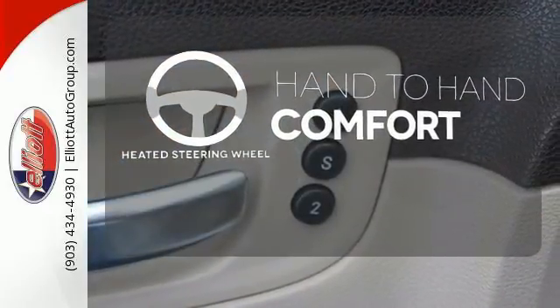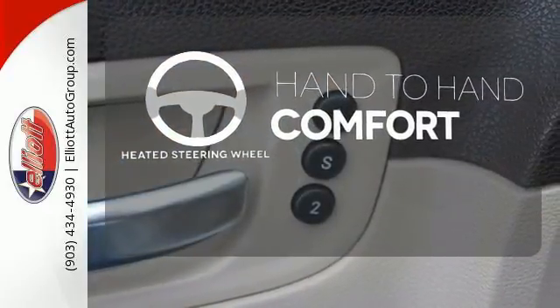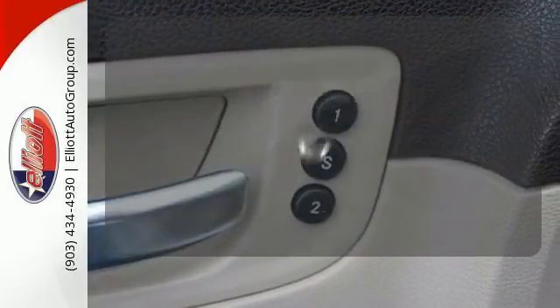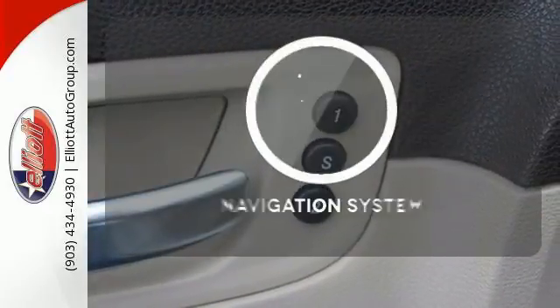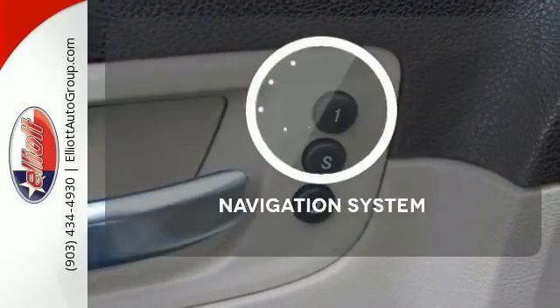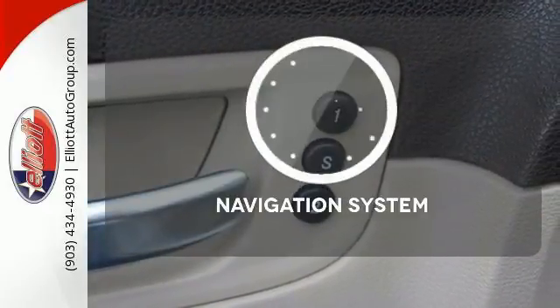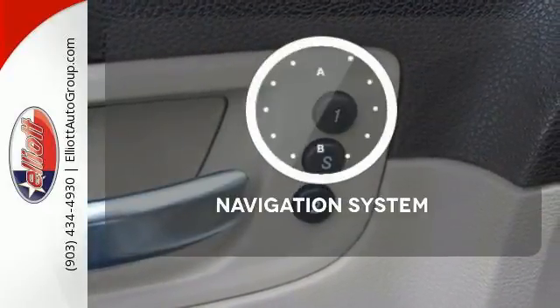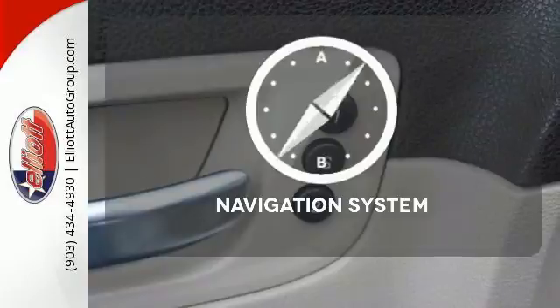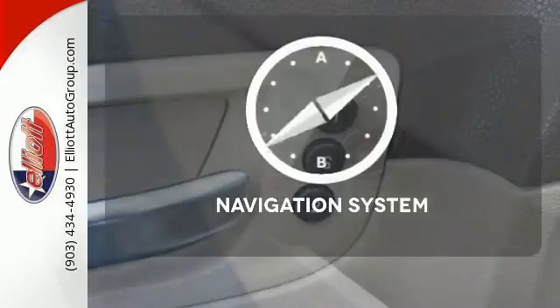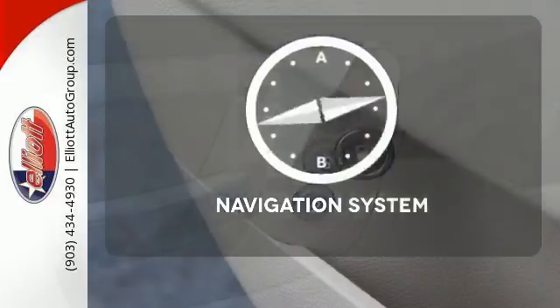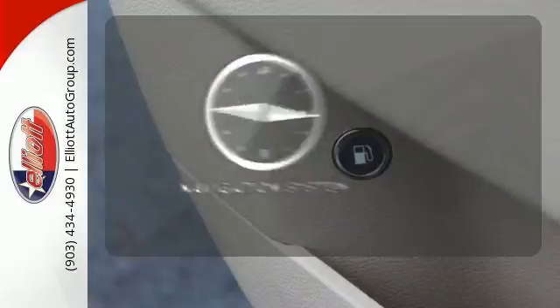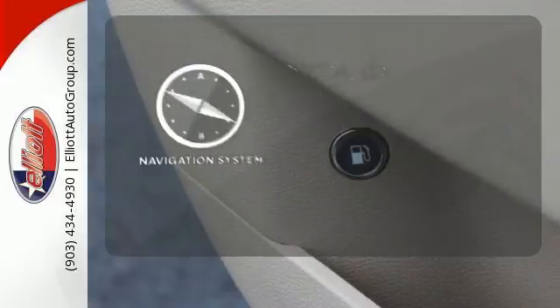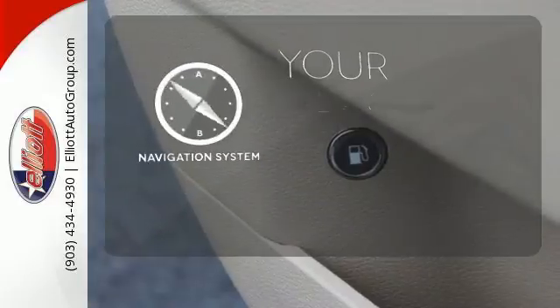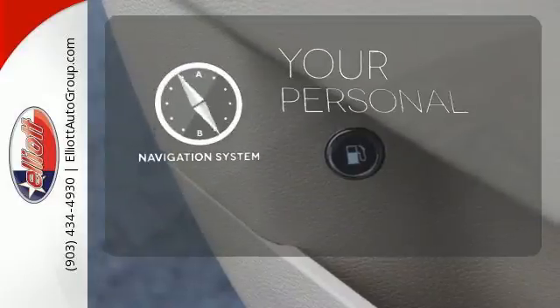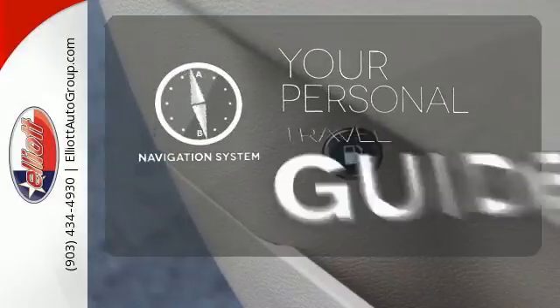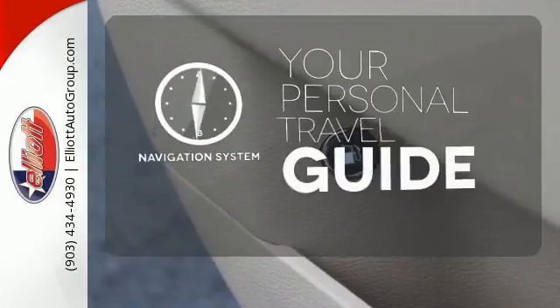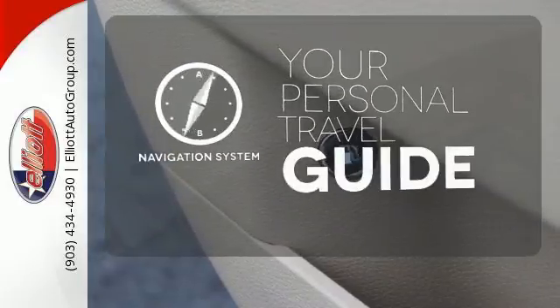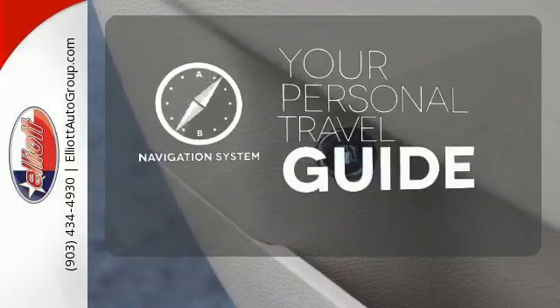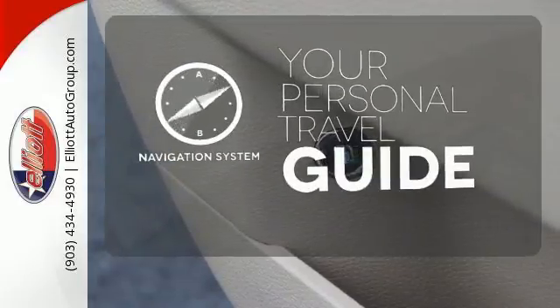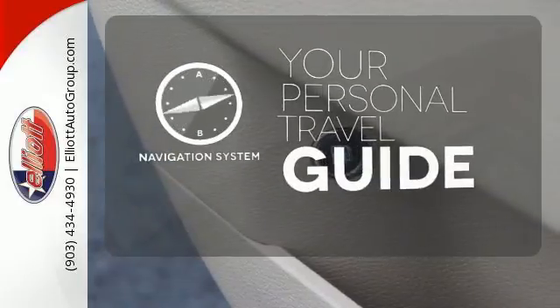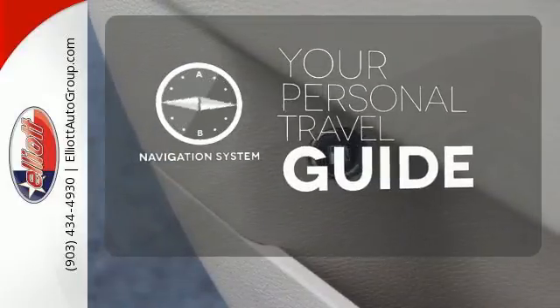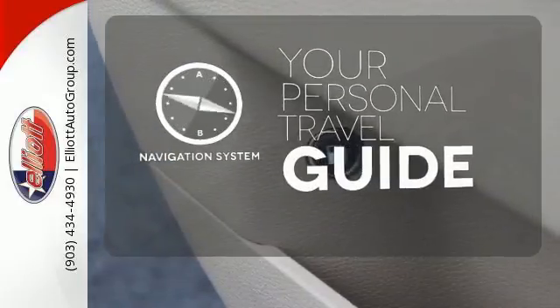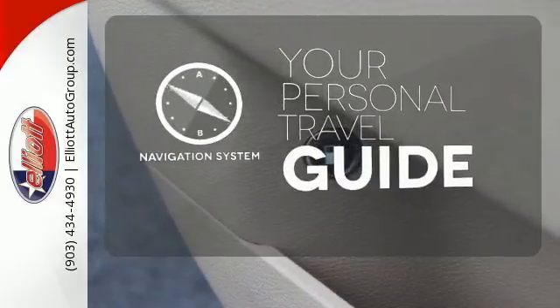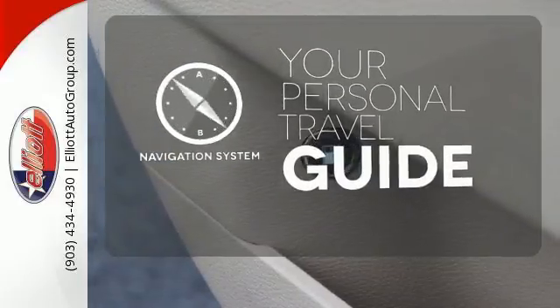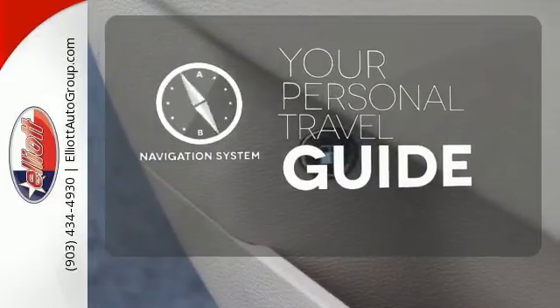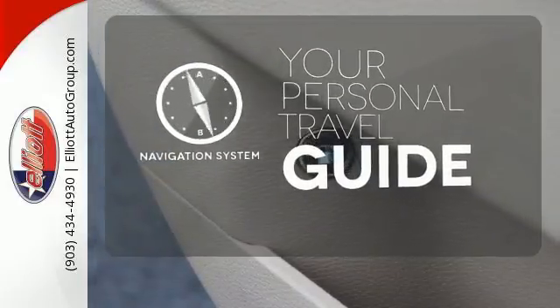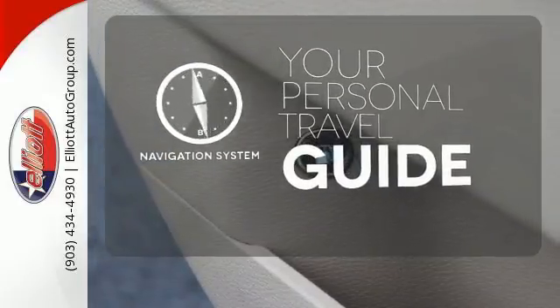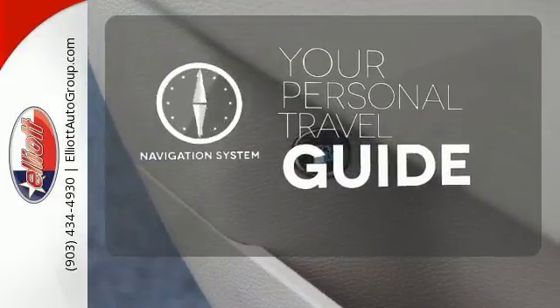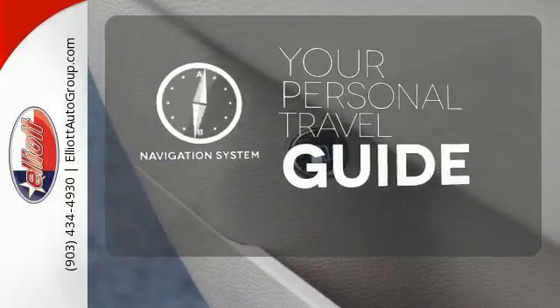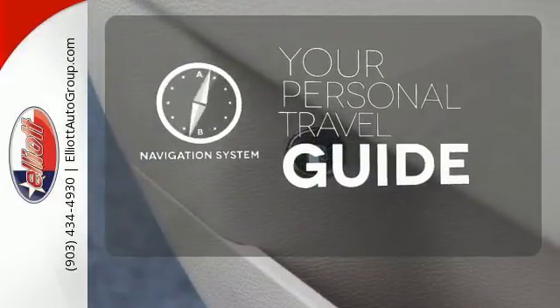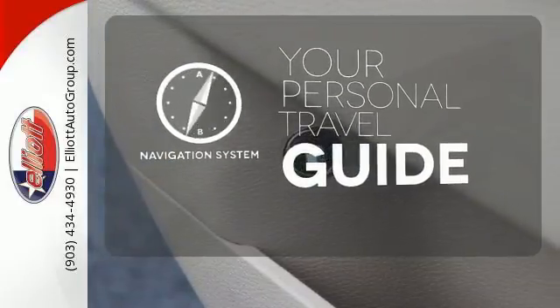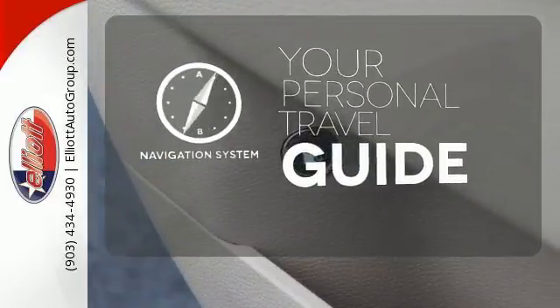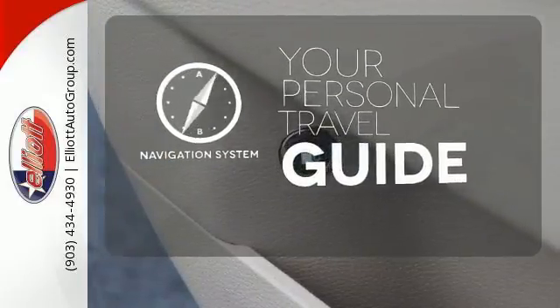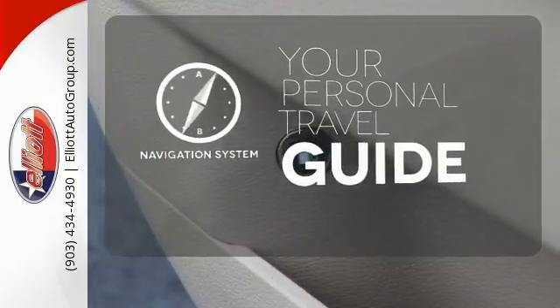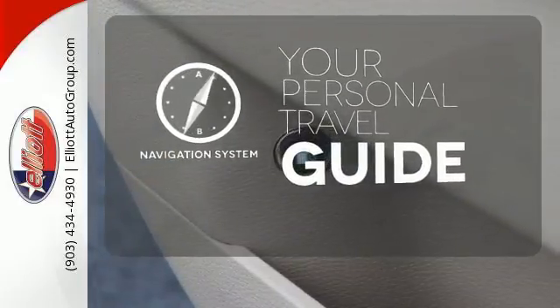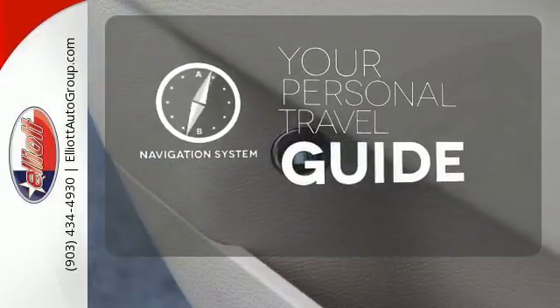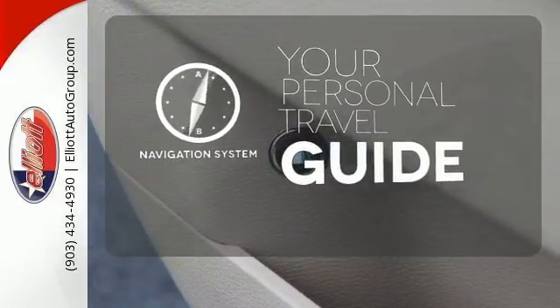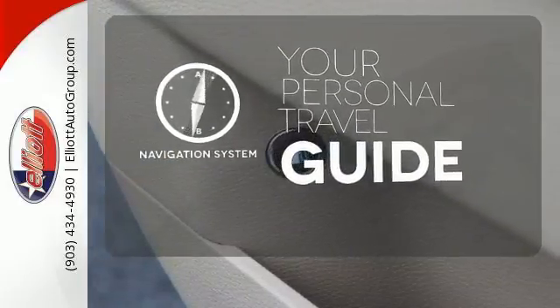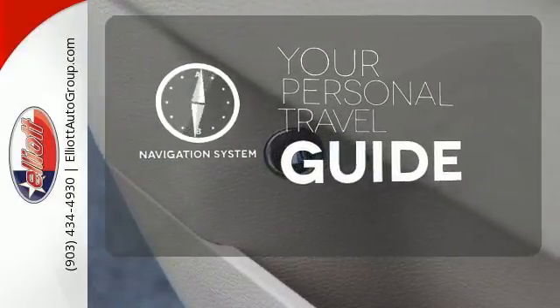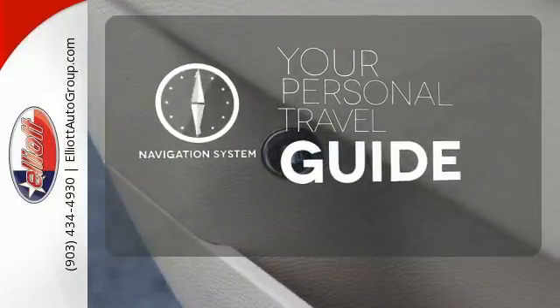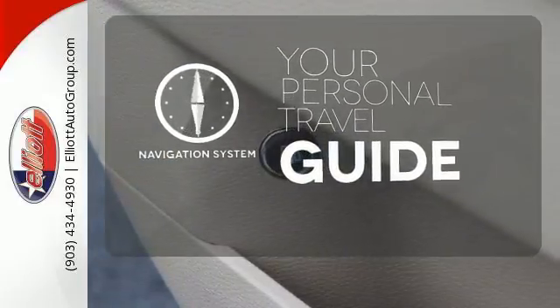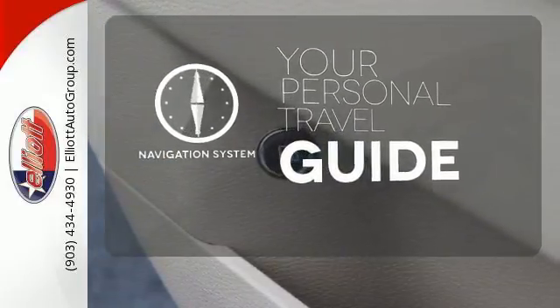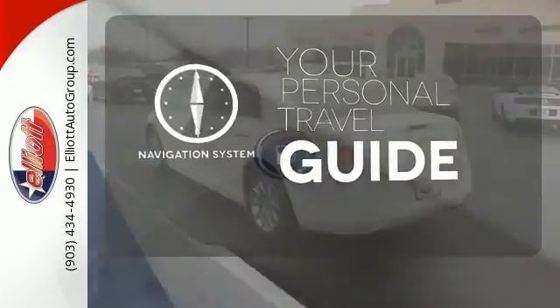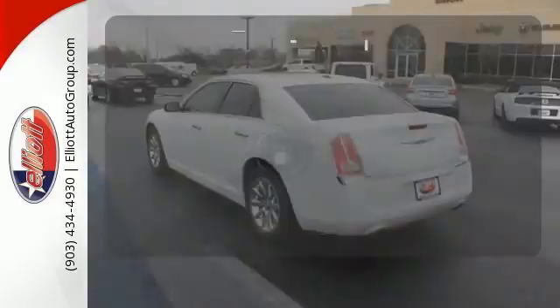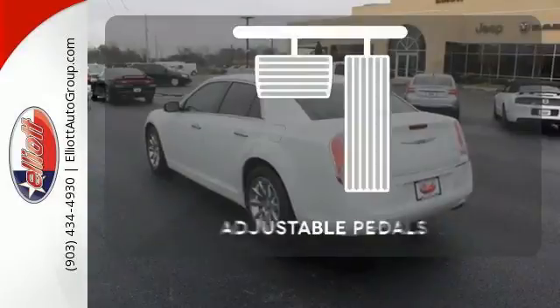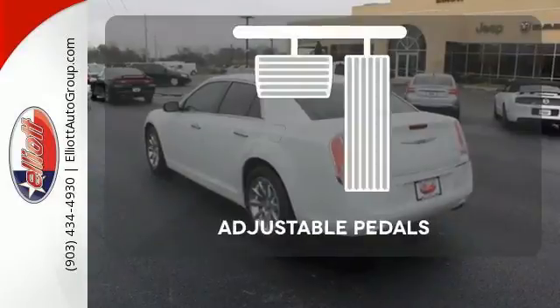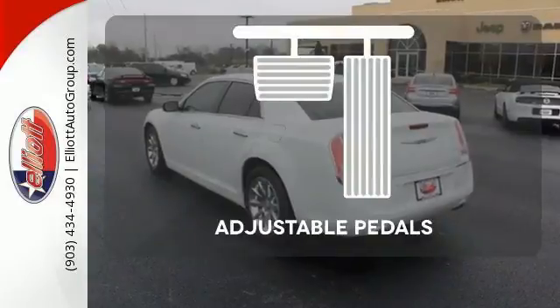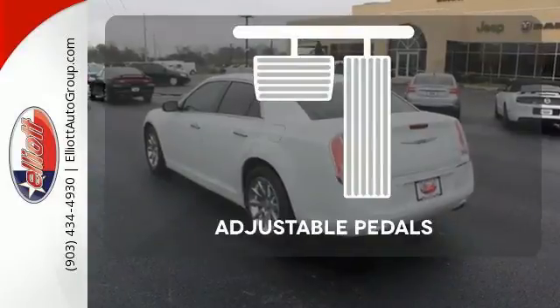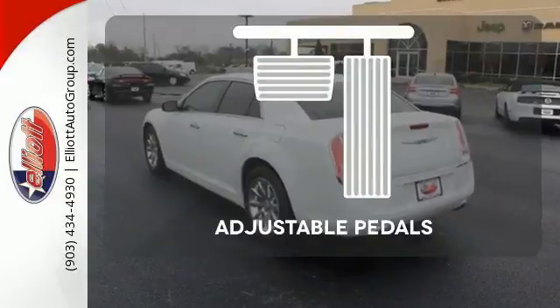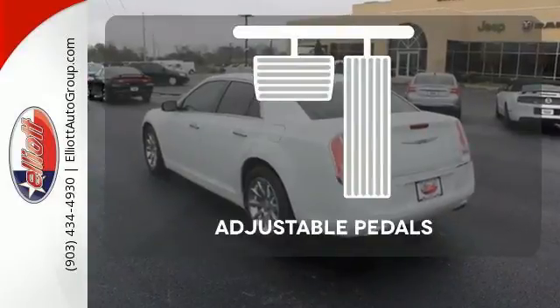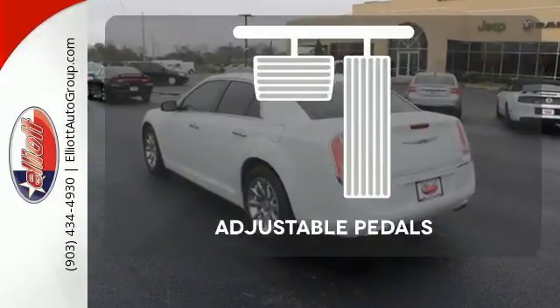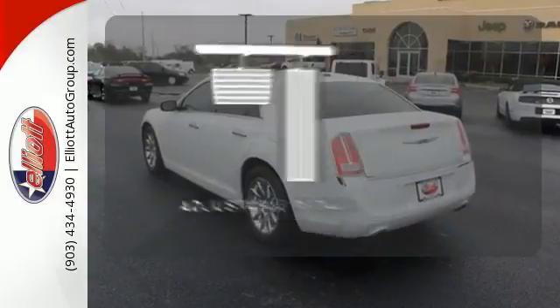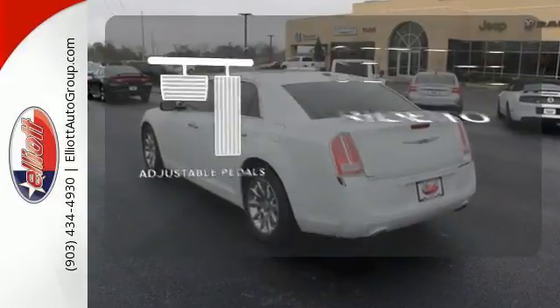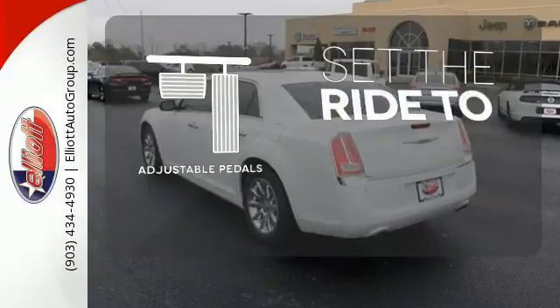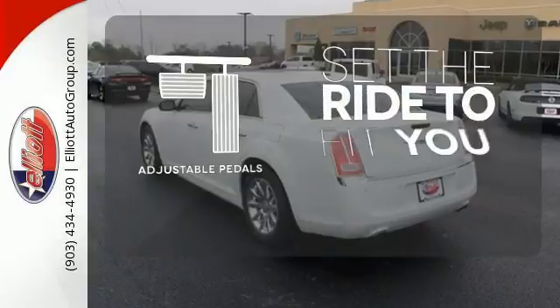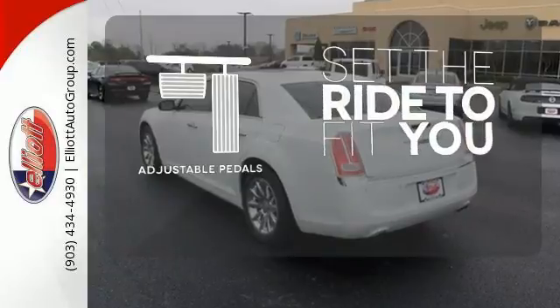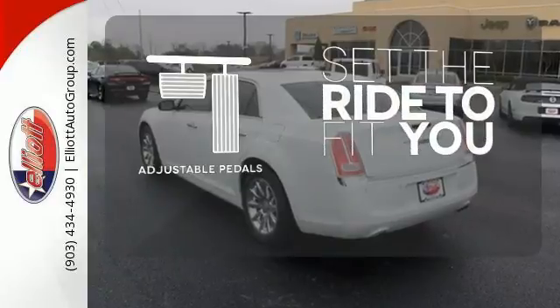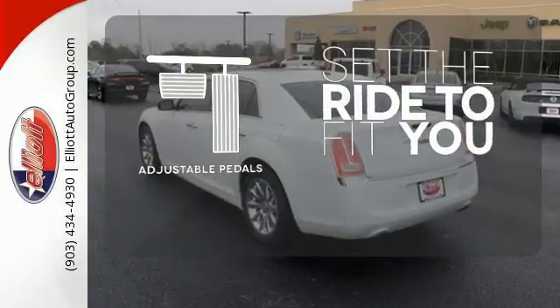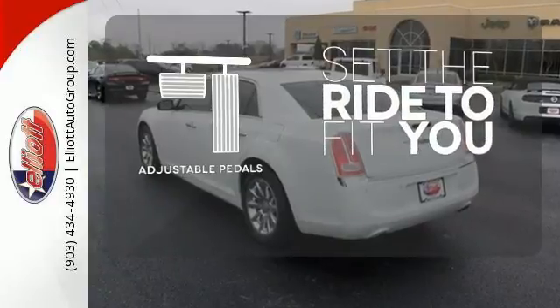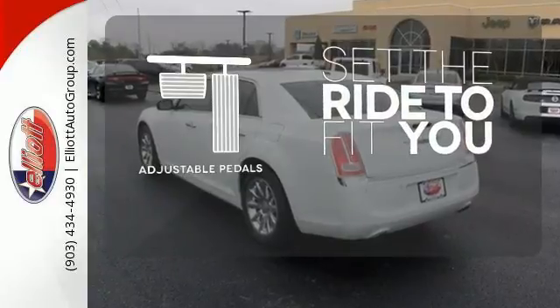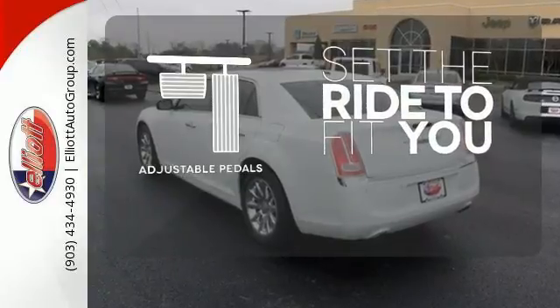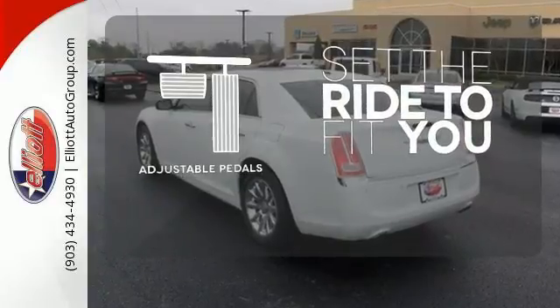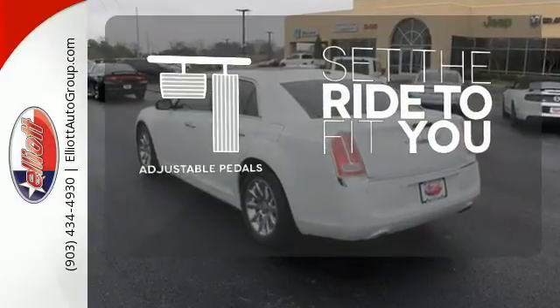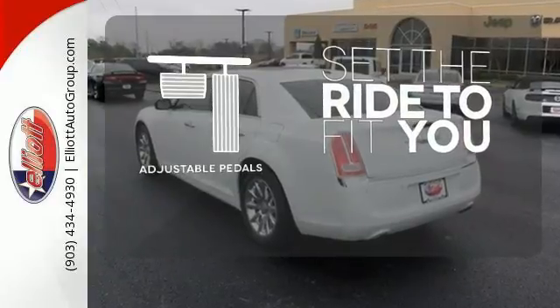It comes with a navigation system to easily guide you to your destination. Adjustable pedals make the ride fit you.